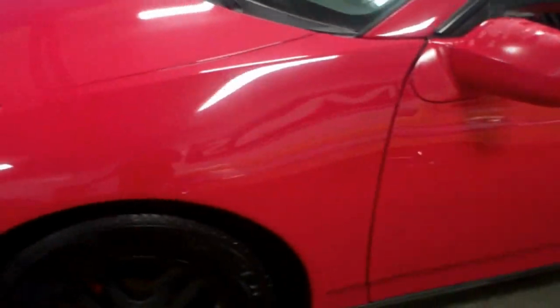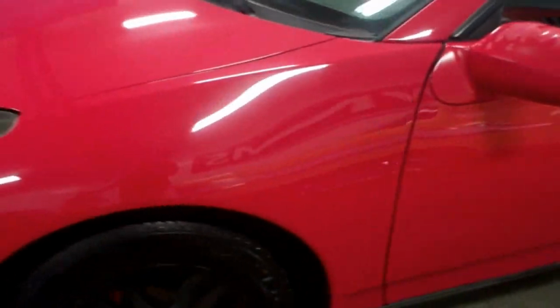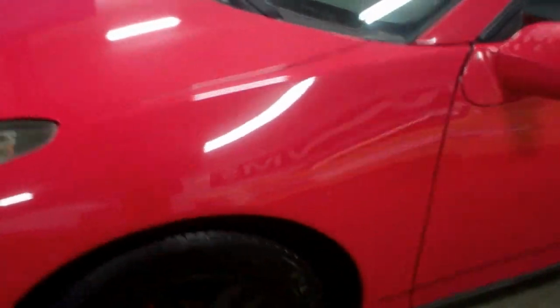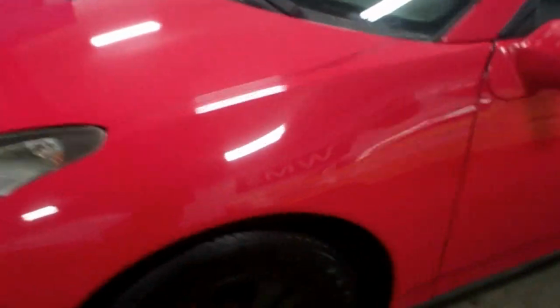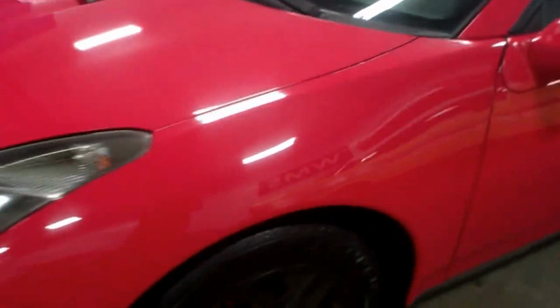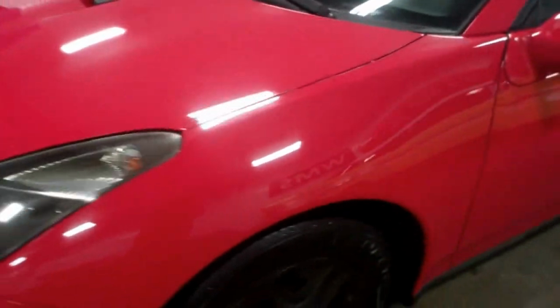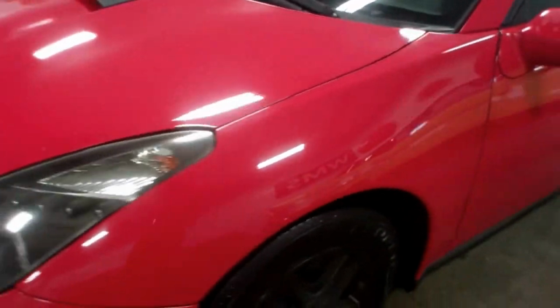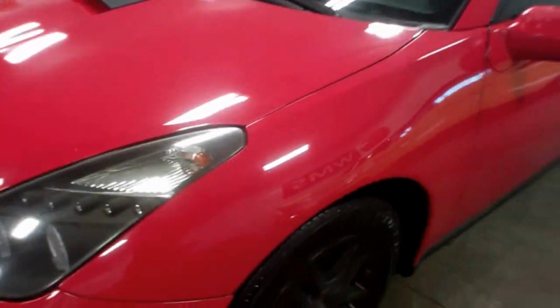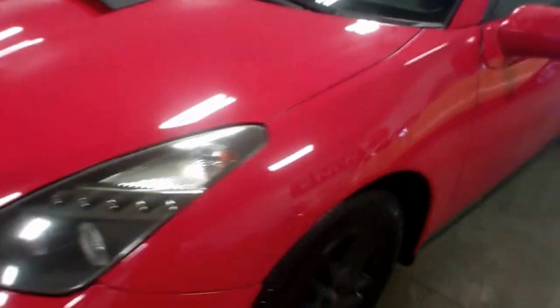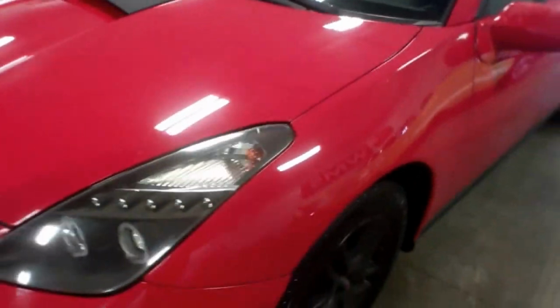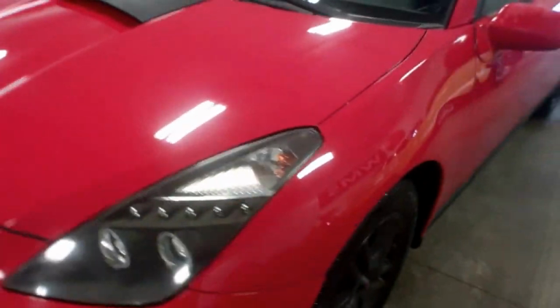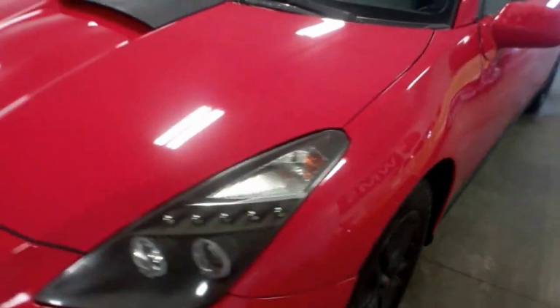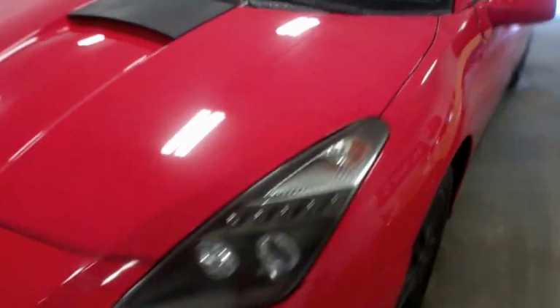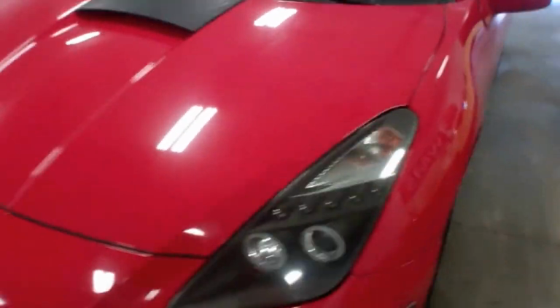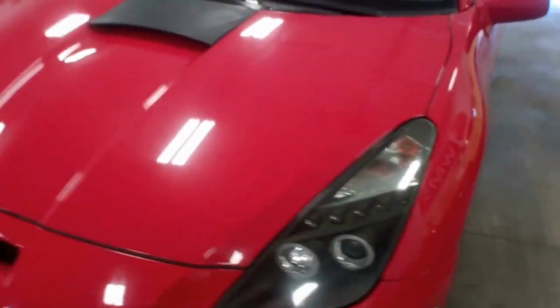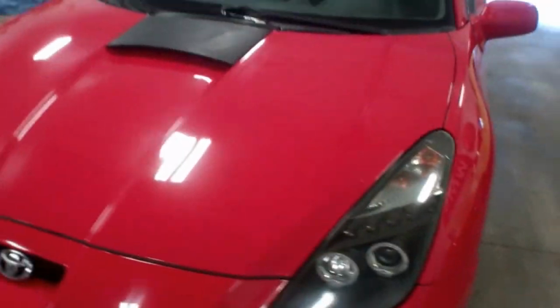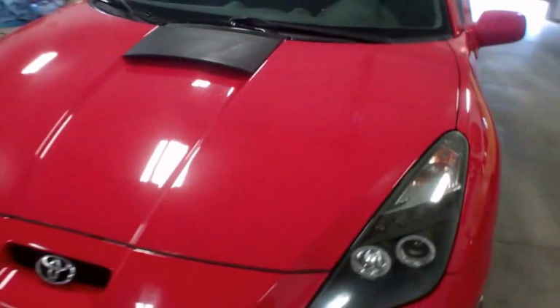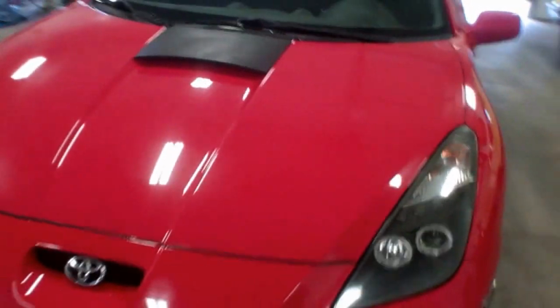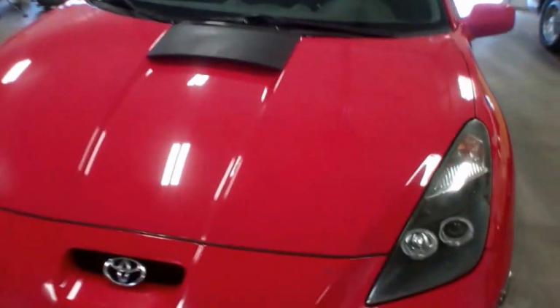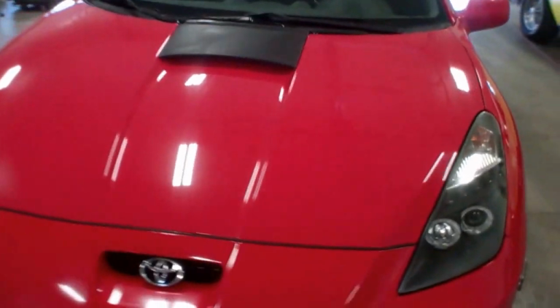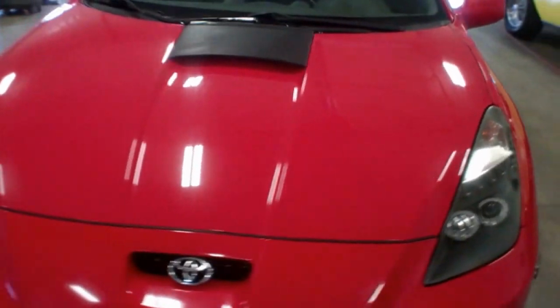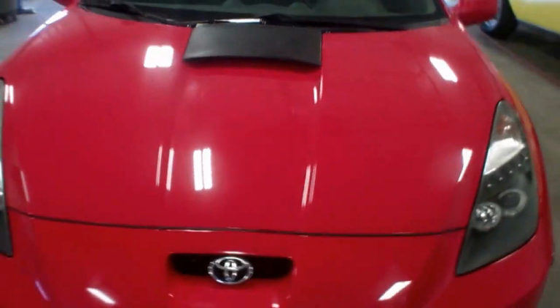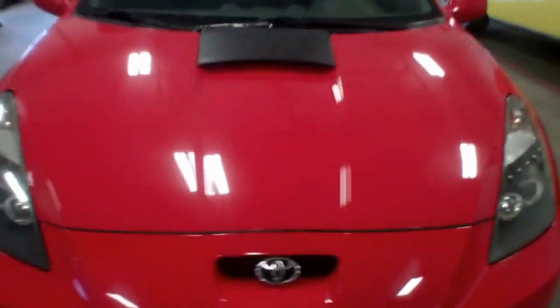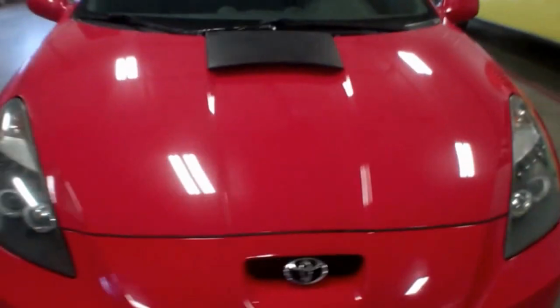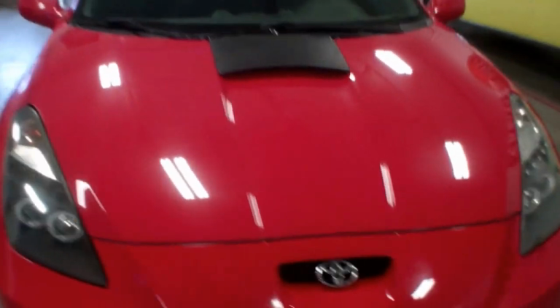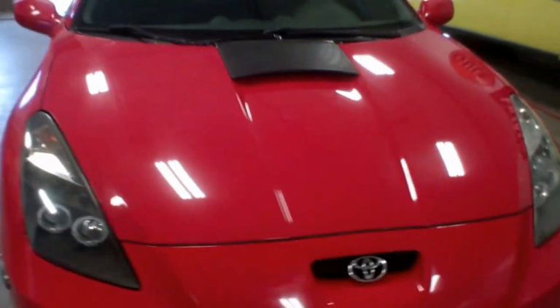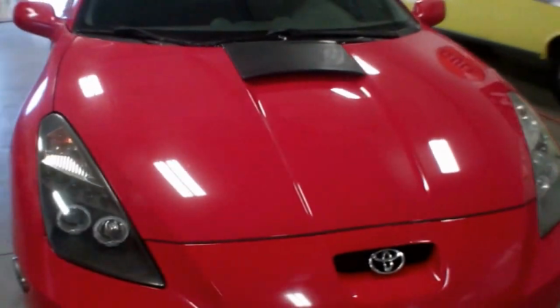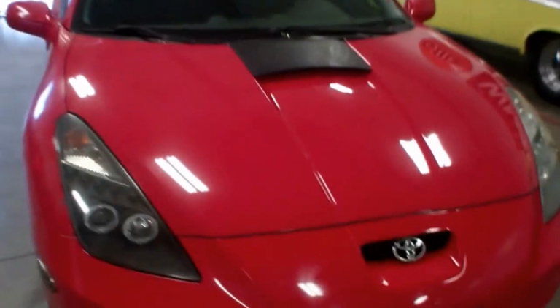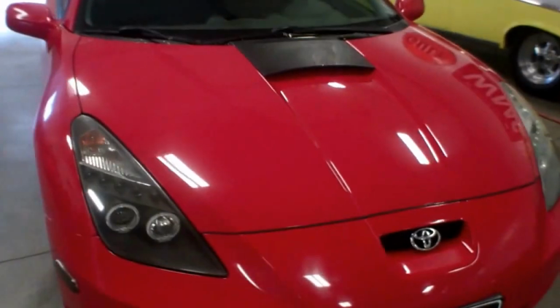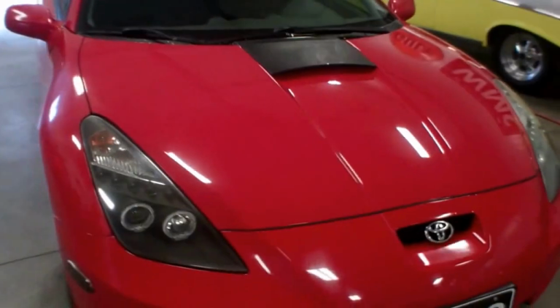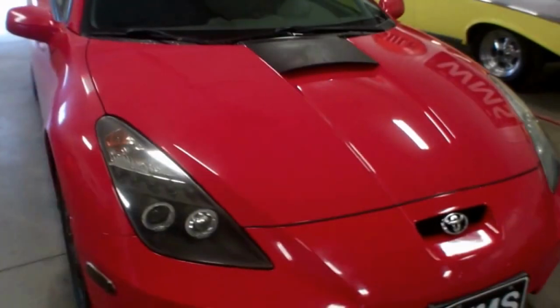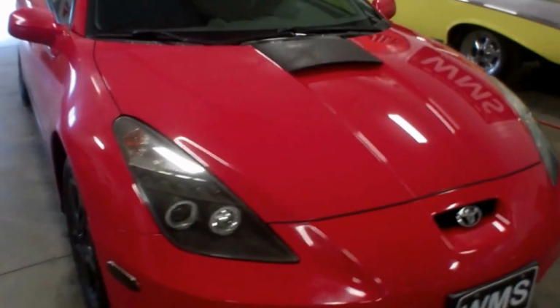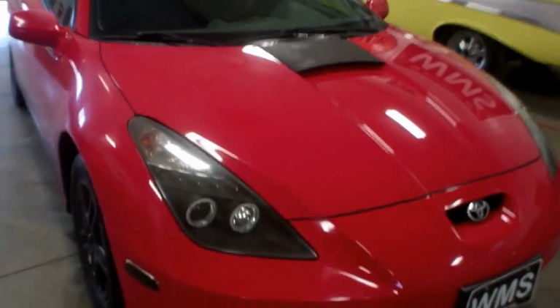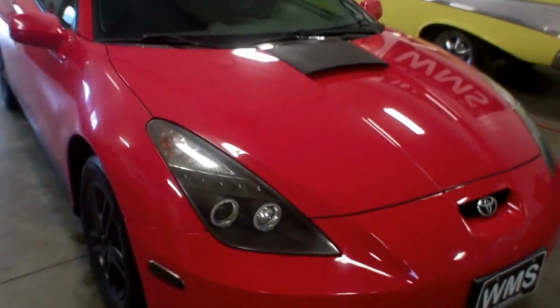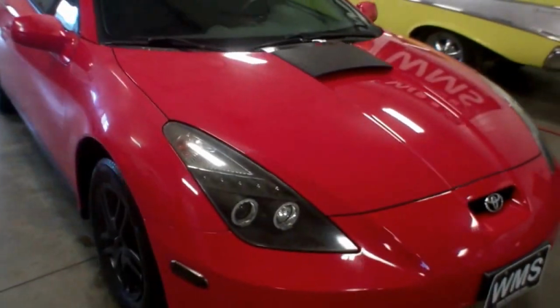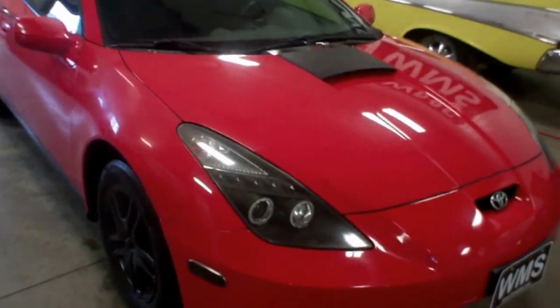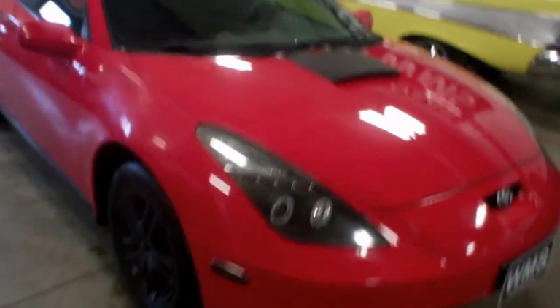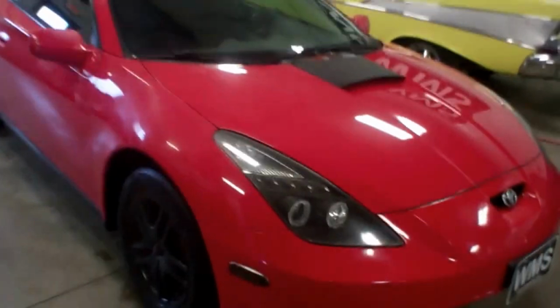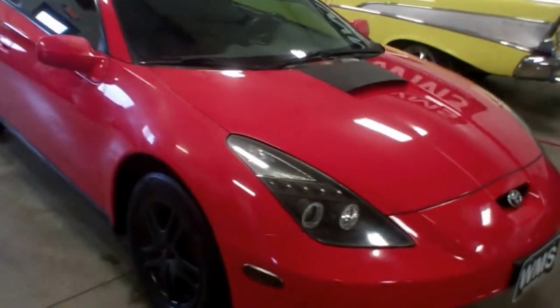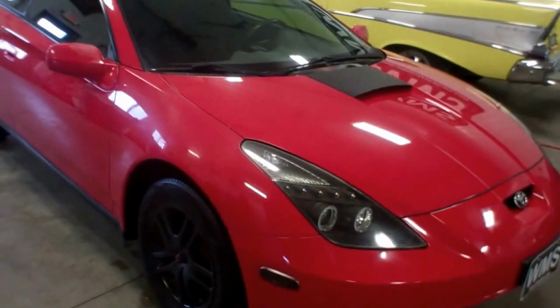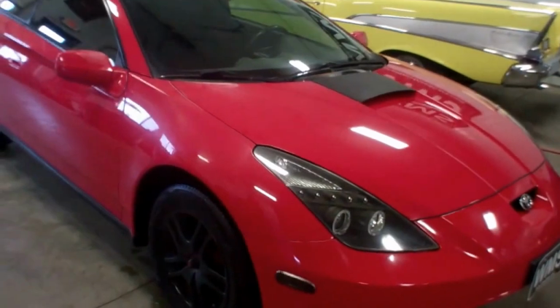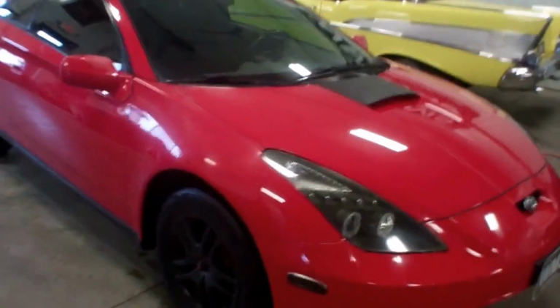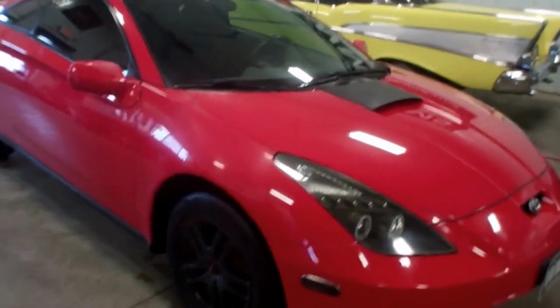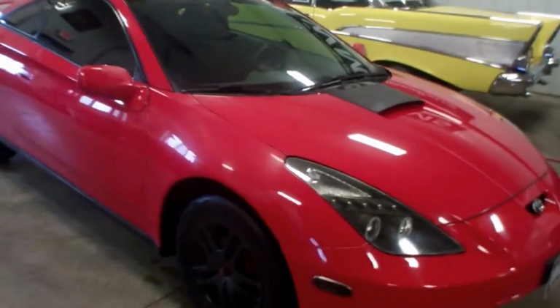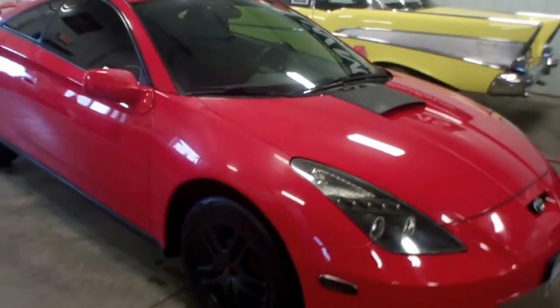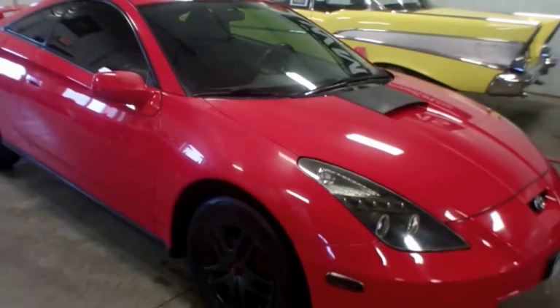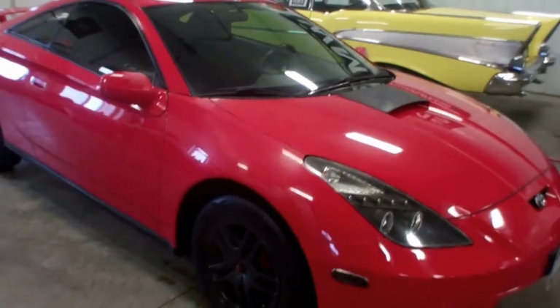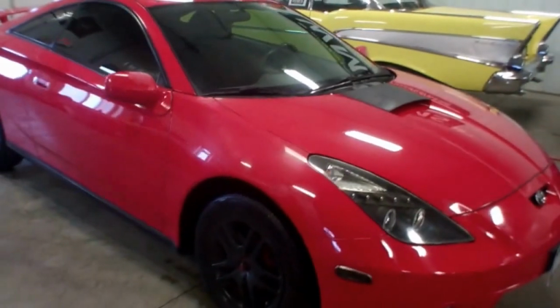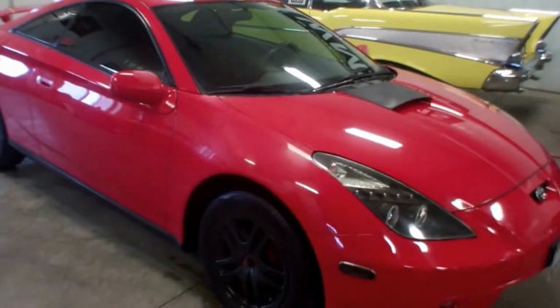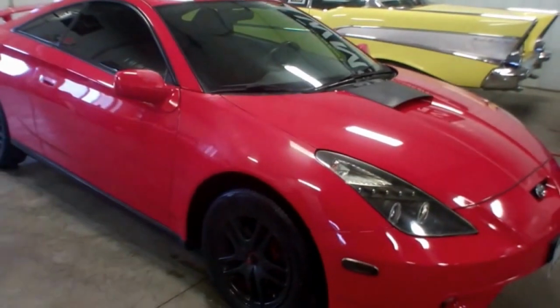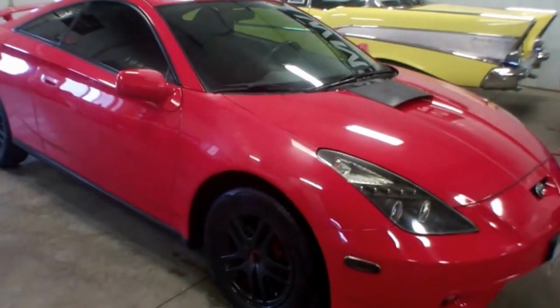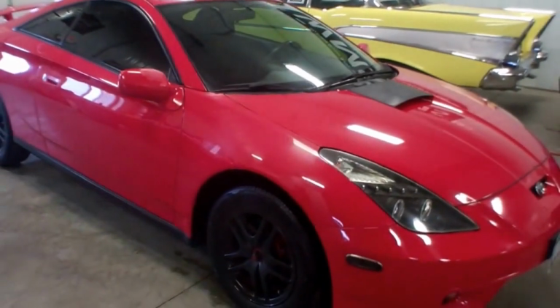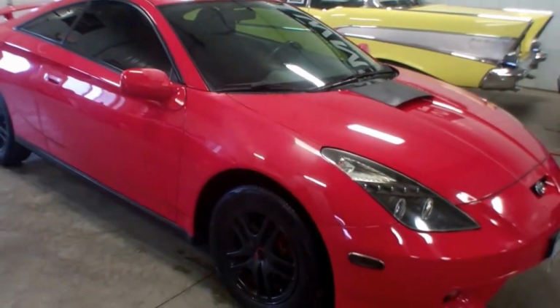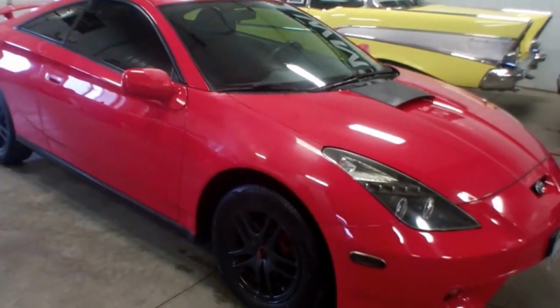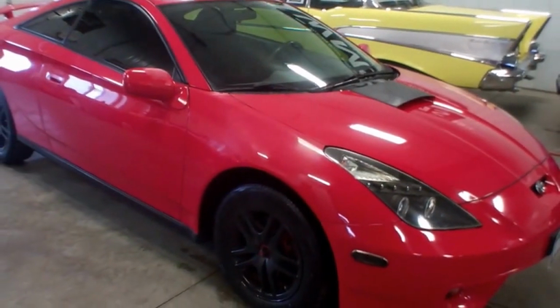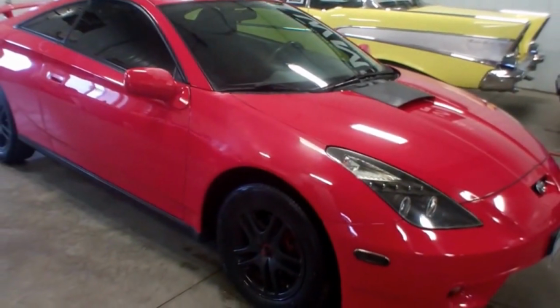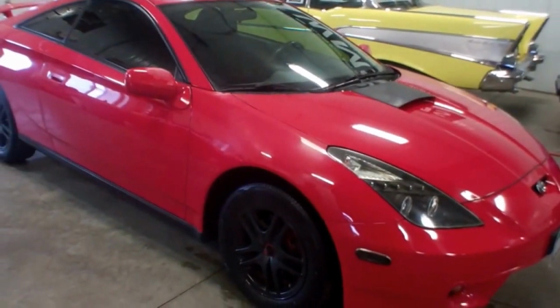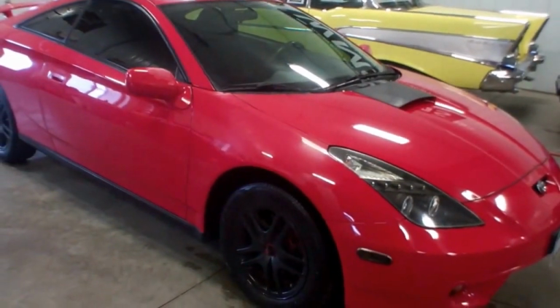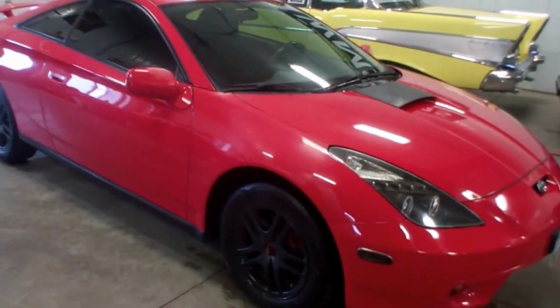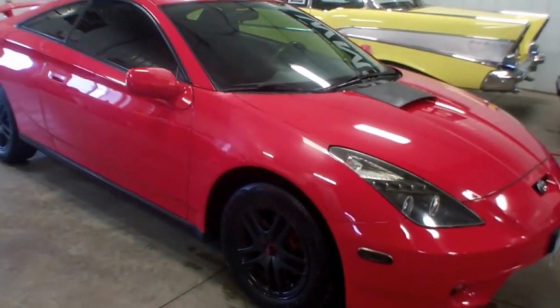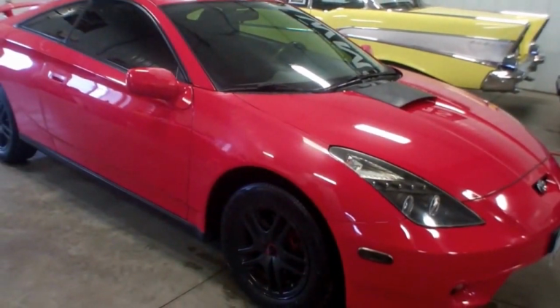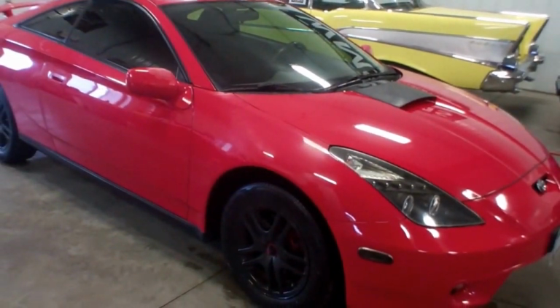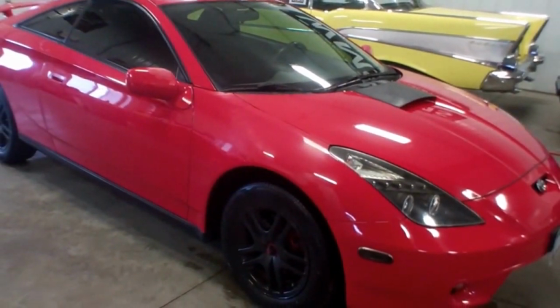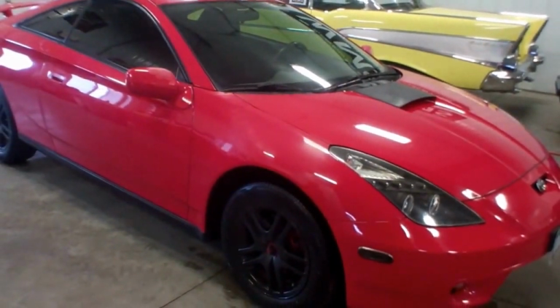Again, this is Cody here at WMSOhio.com, showing you a 2002 Toyota Celica with 167,000 miles.